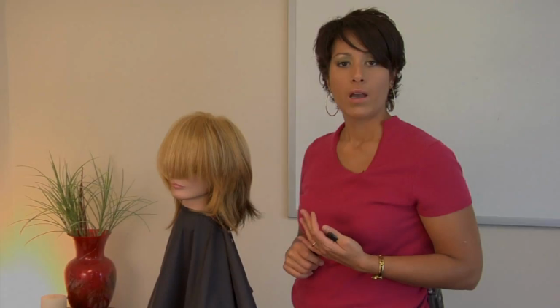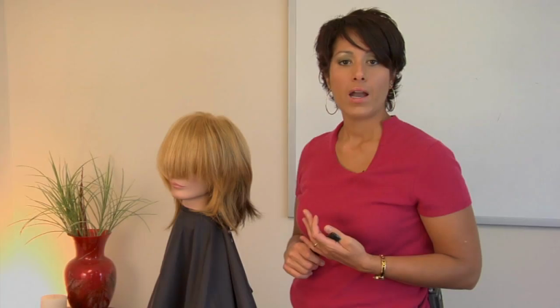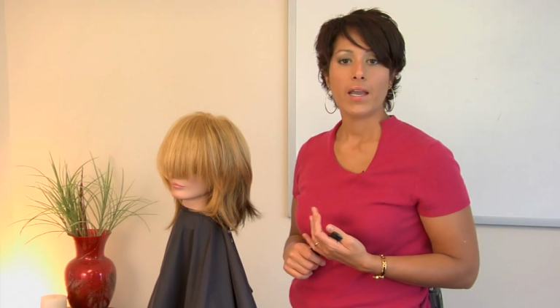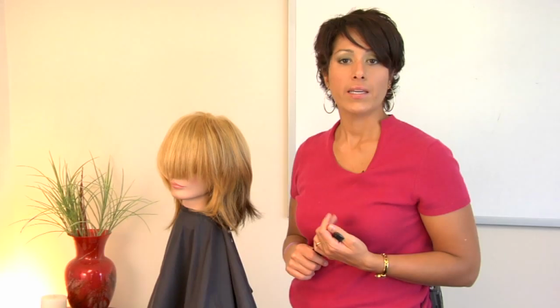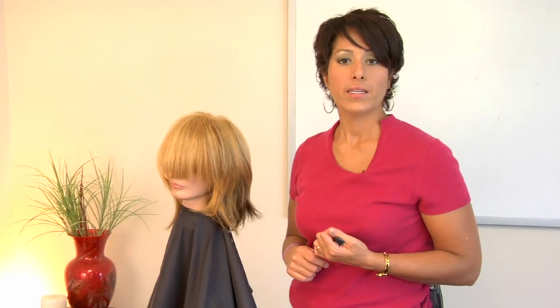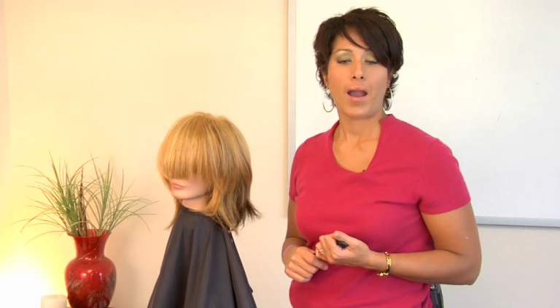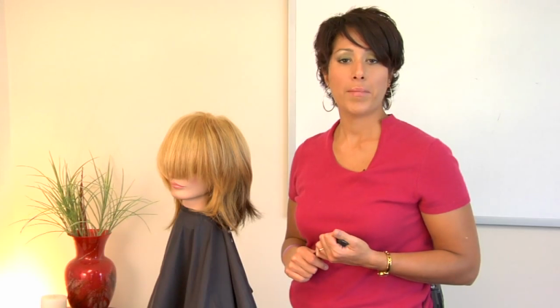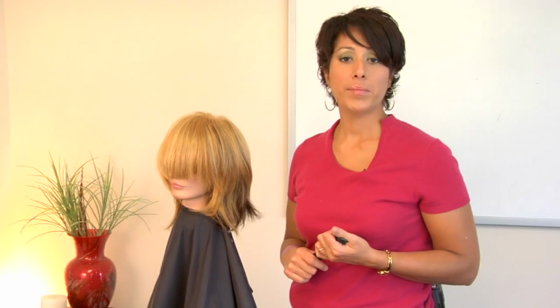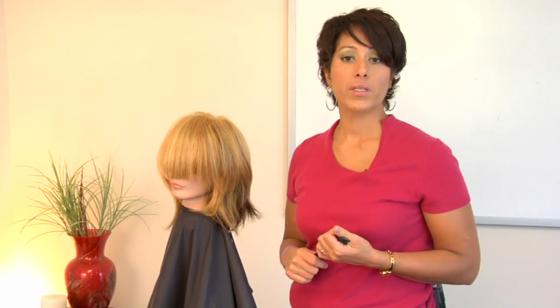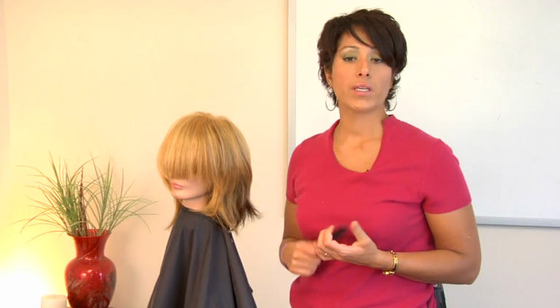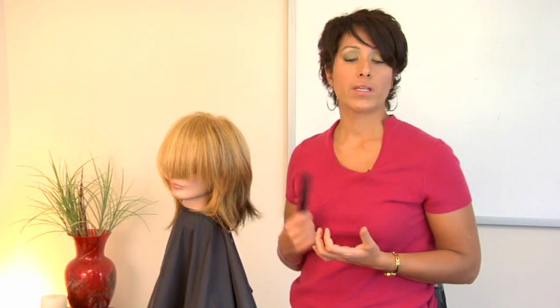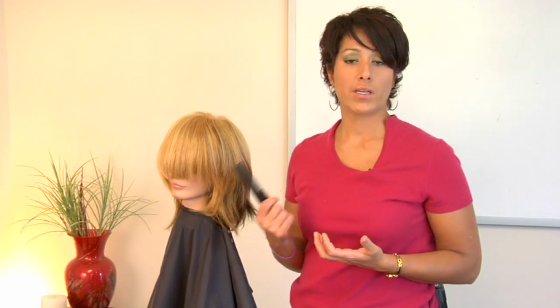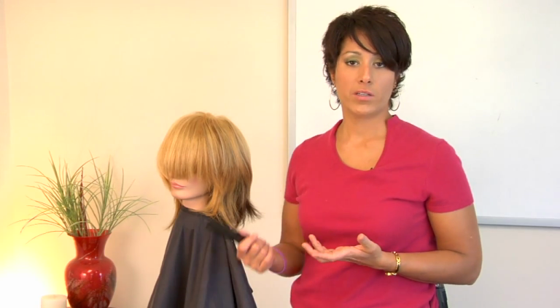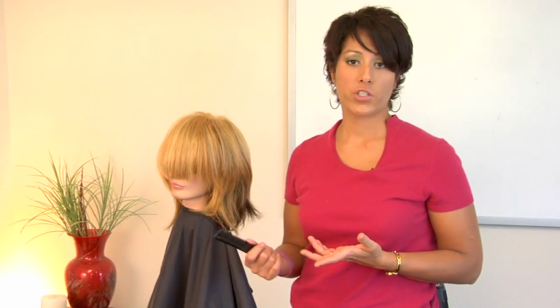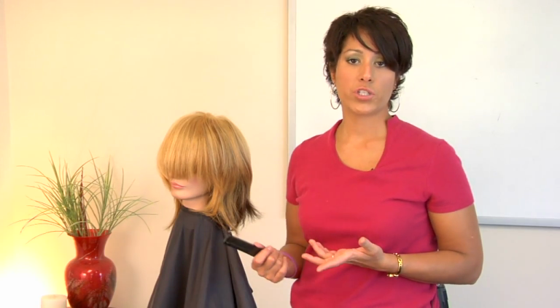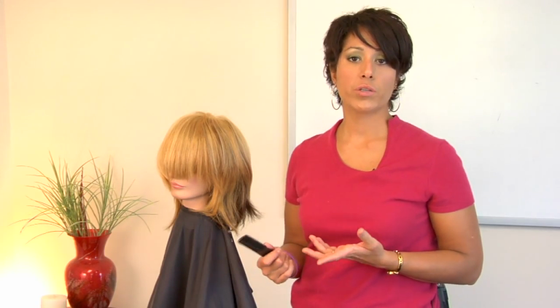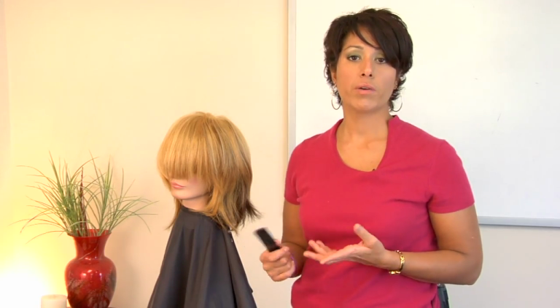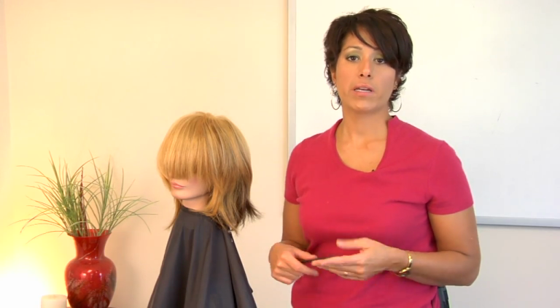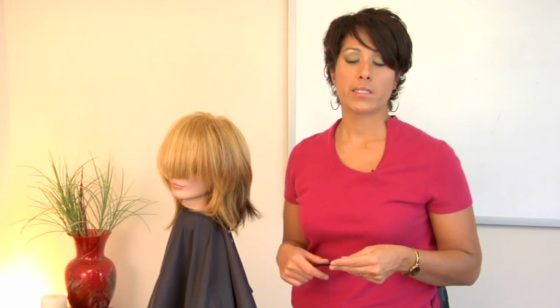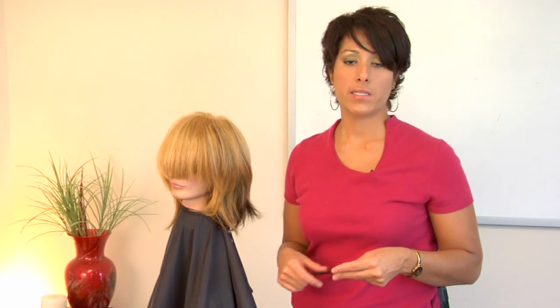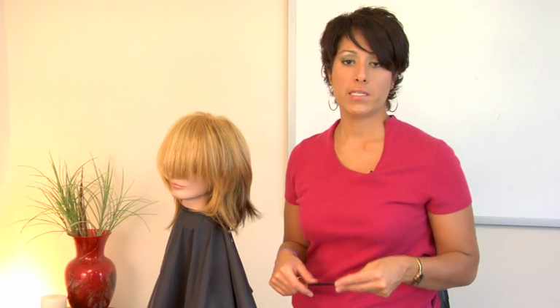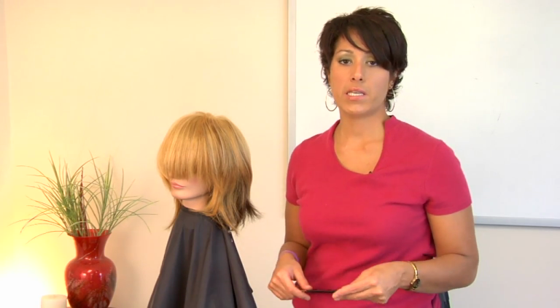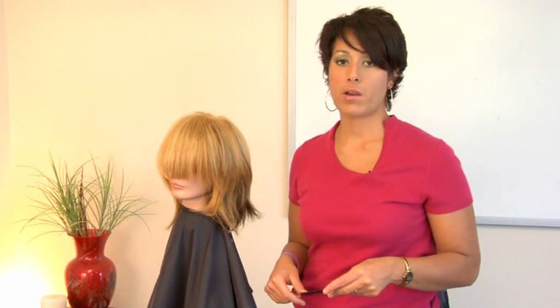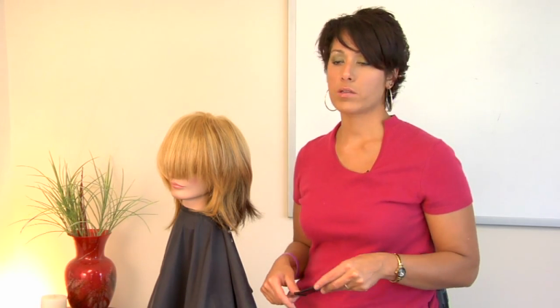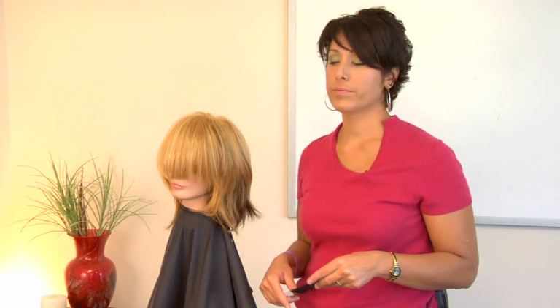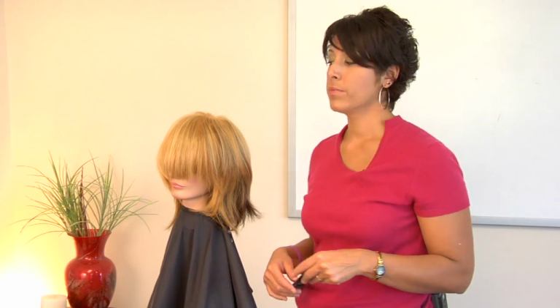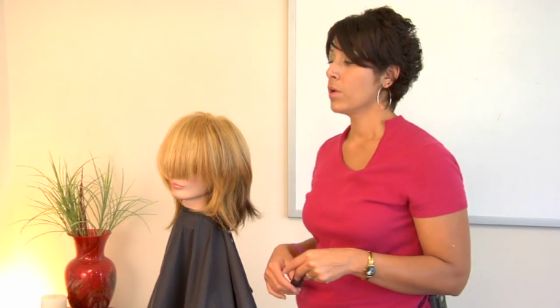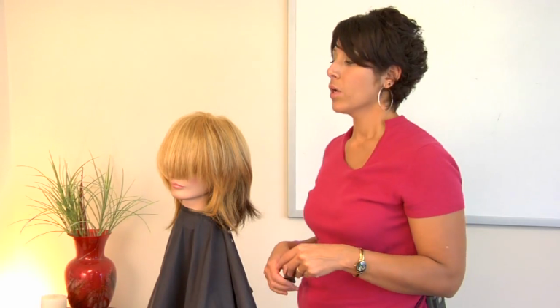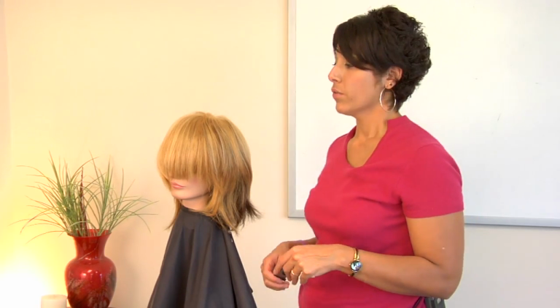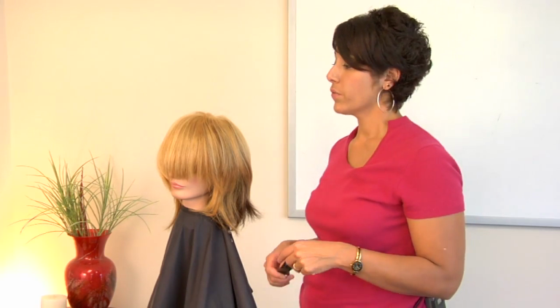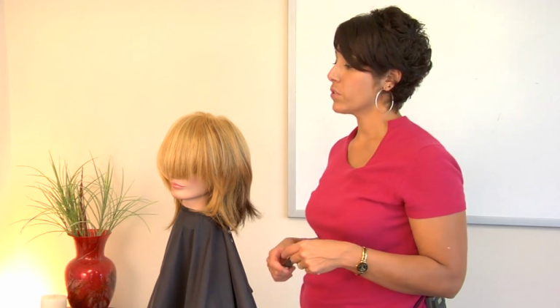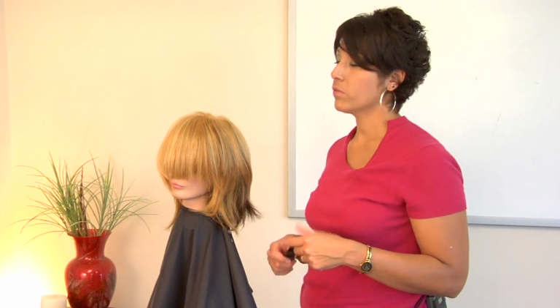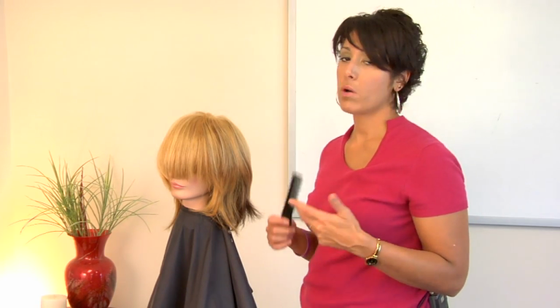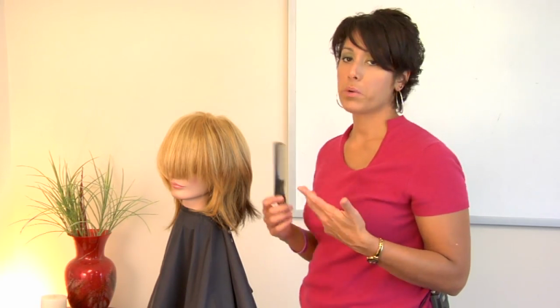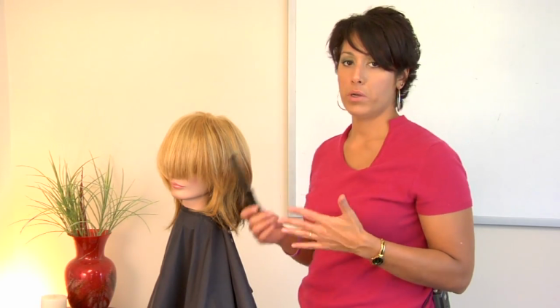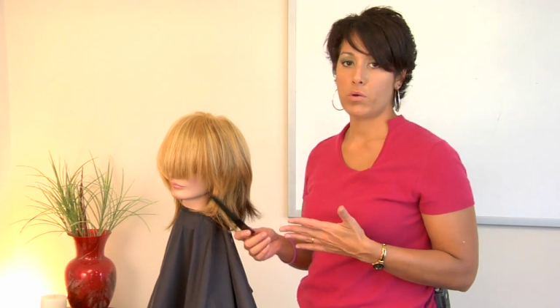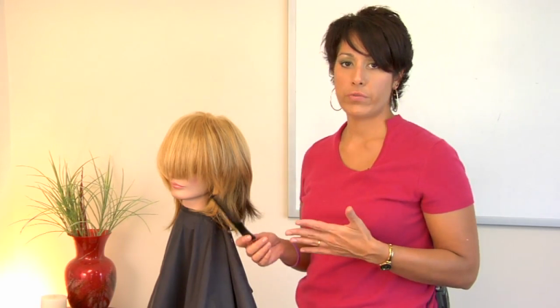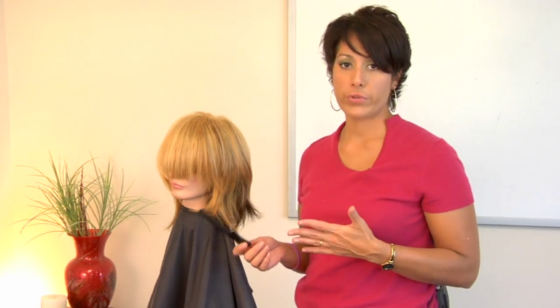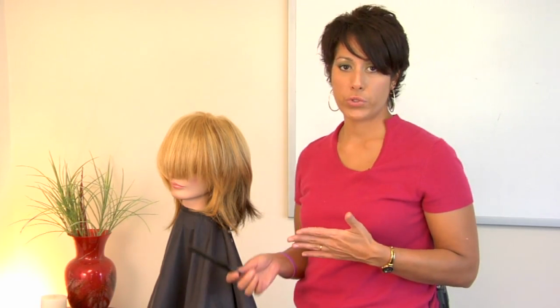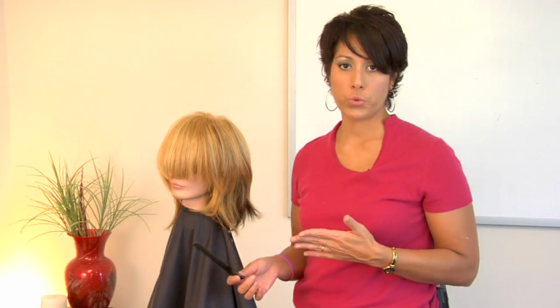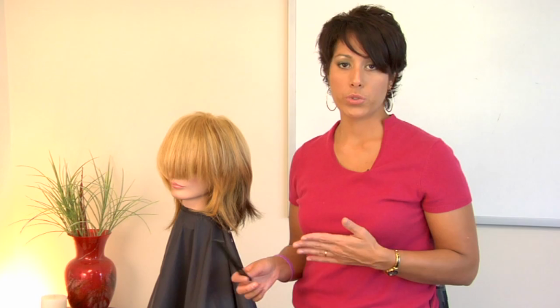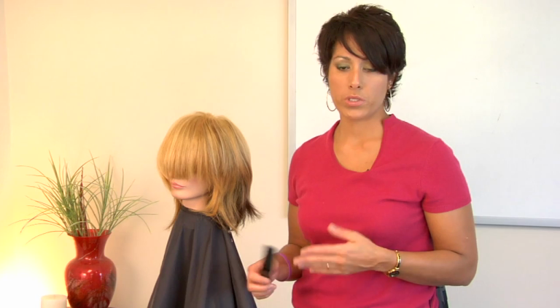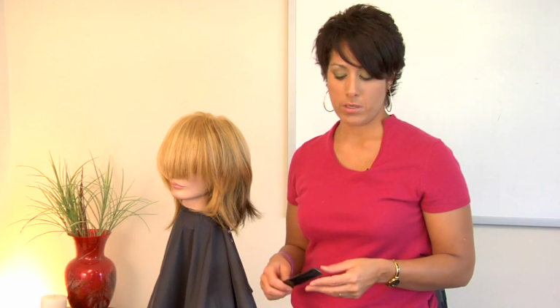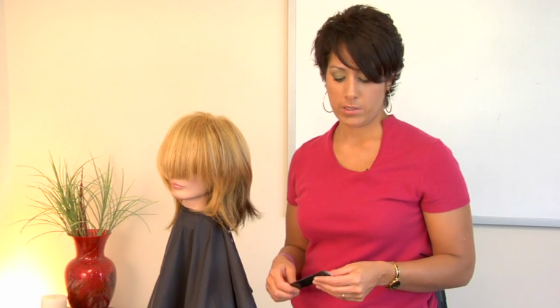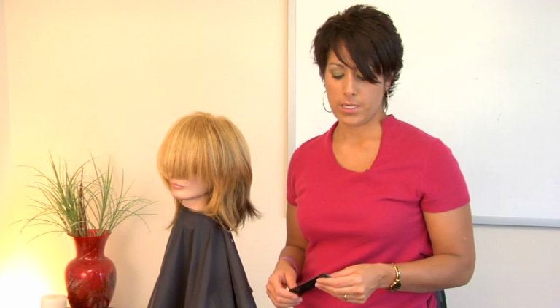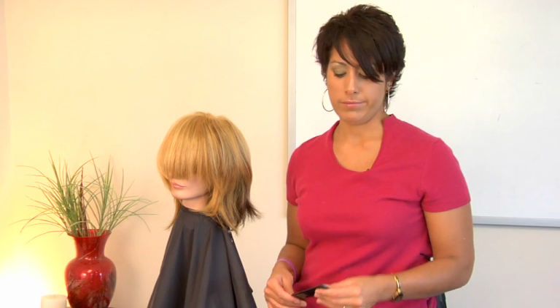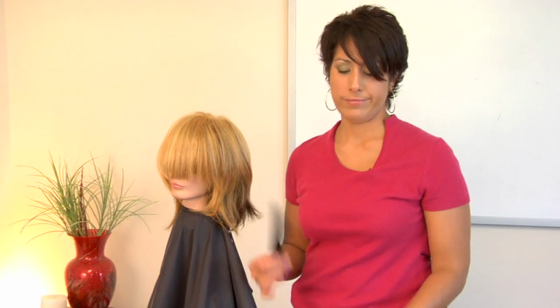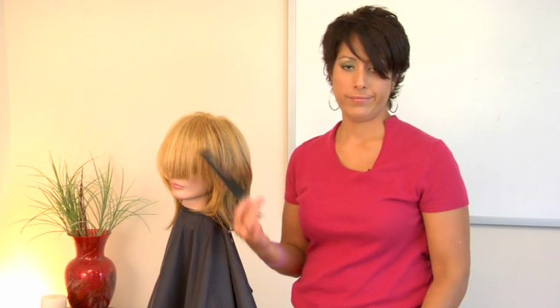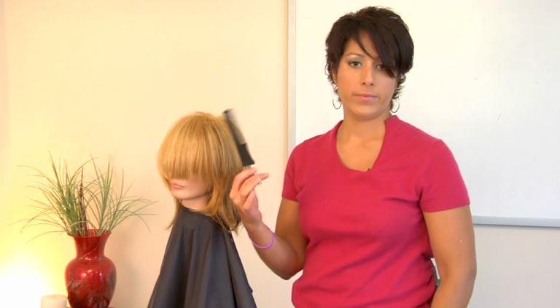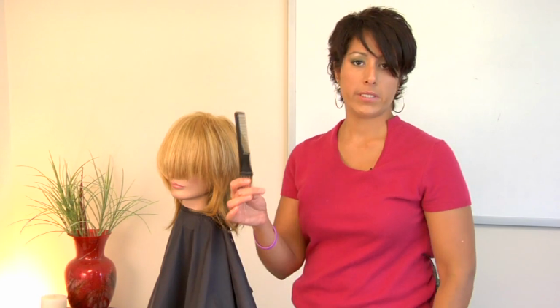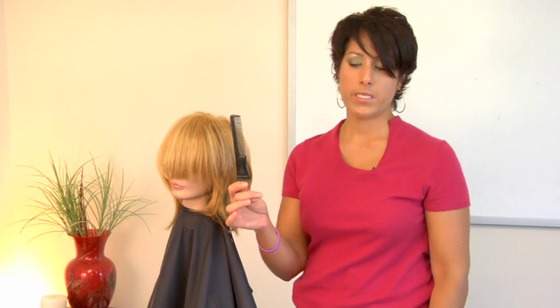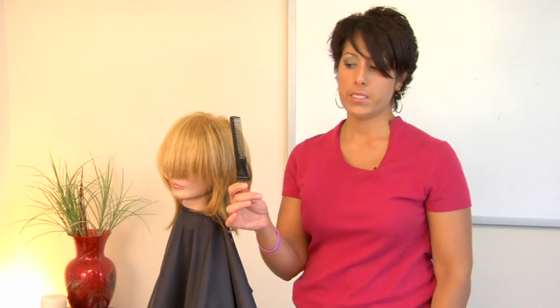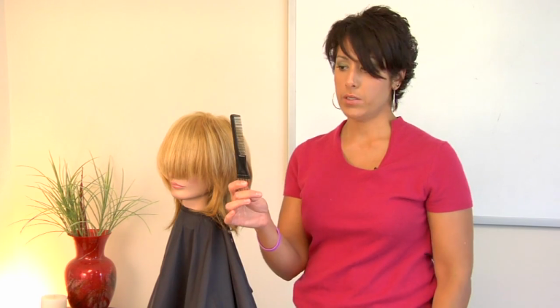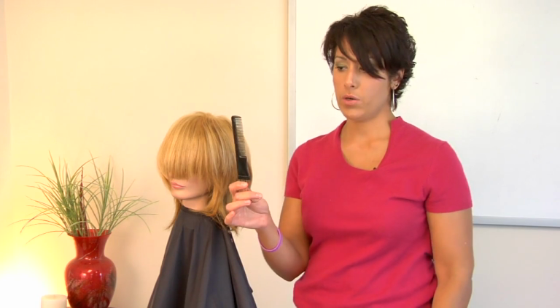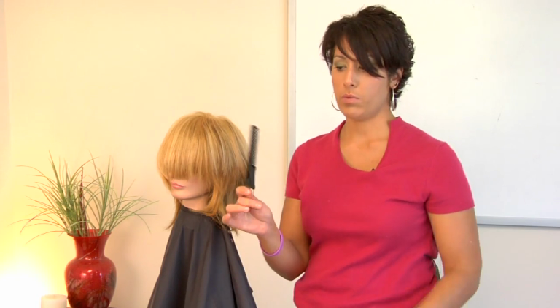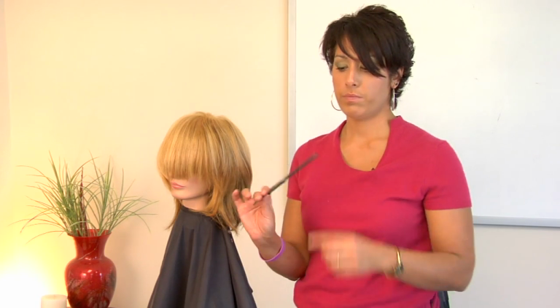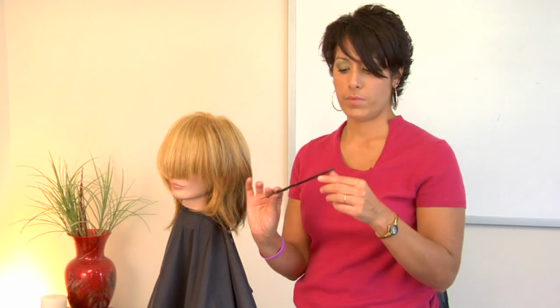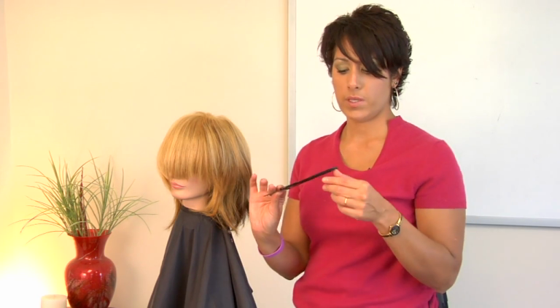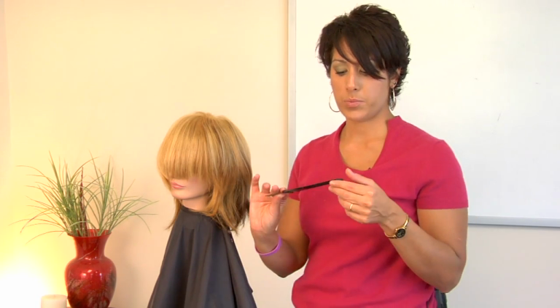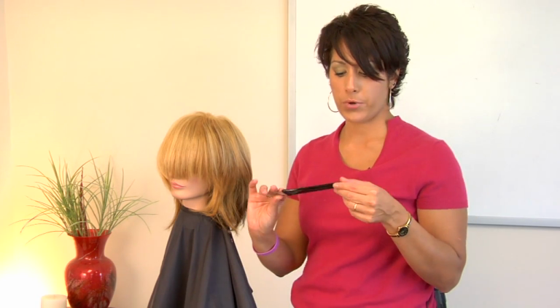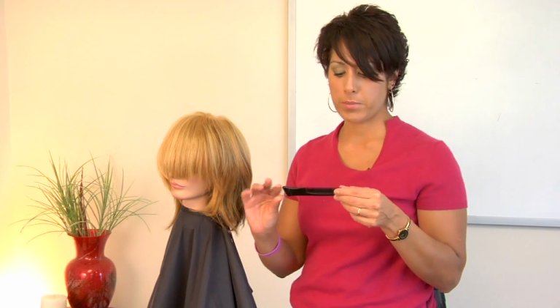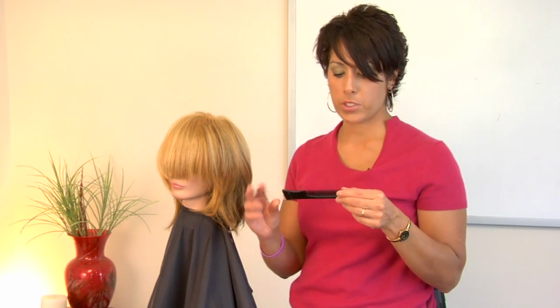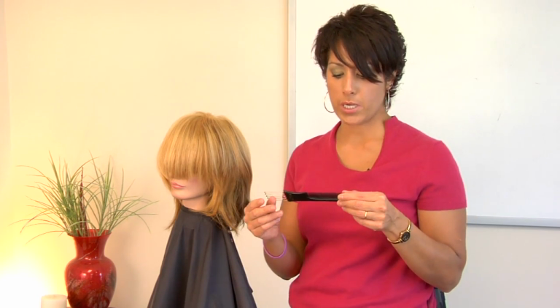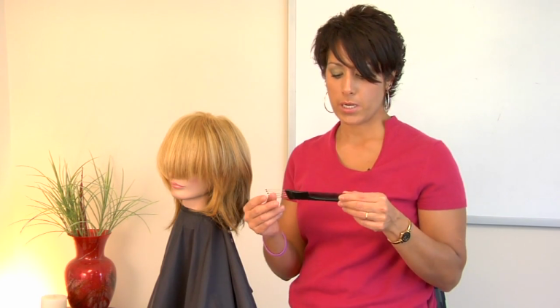Hi, I'm Amelia and I'm going to show you how to tease hair. First of all, we're going to go over the tools that you need — a teasing comb. That's pretty much it.